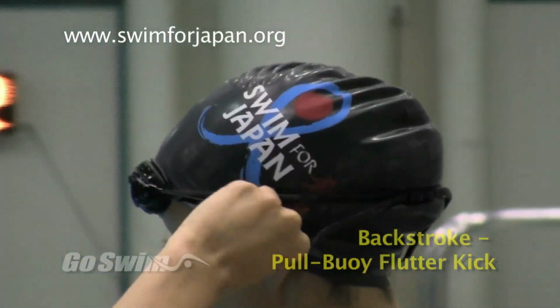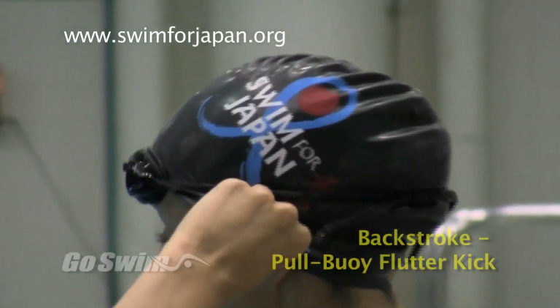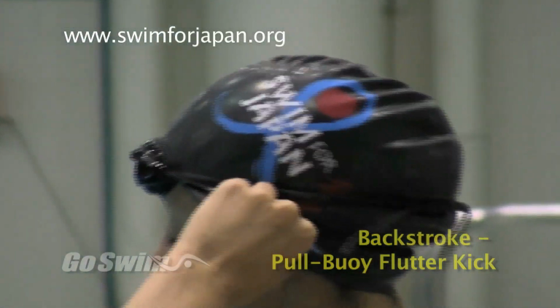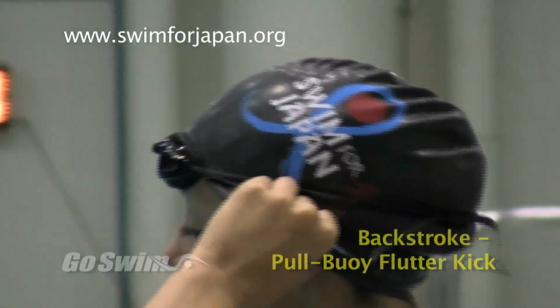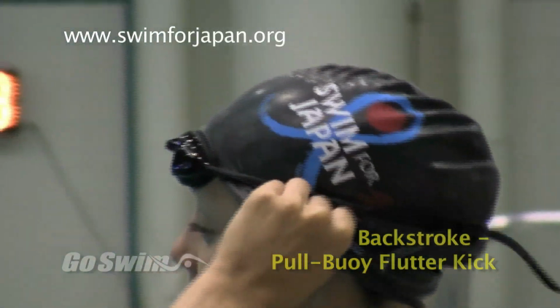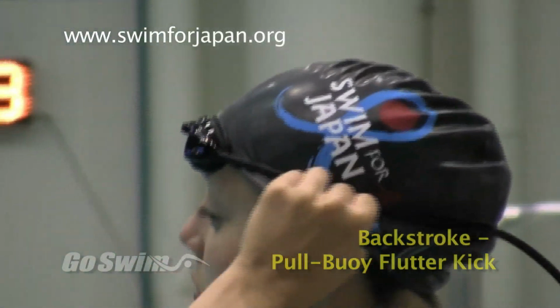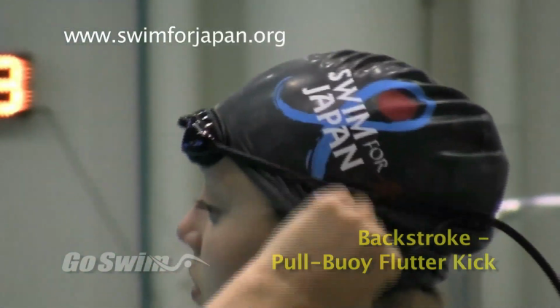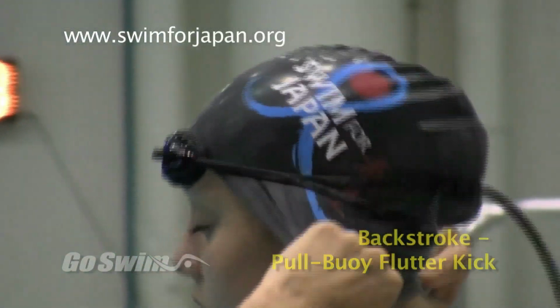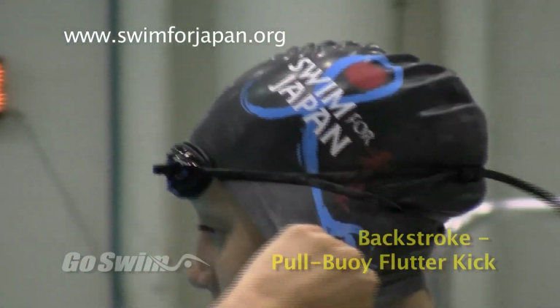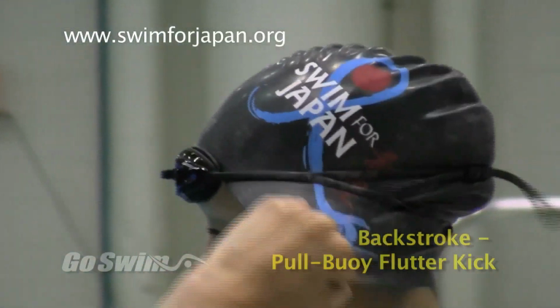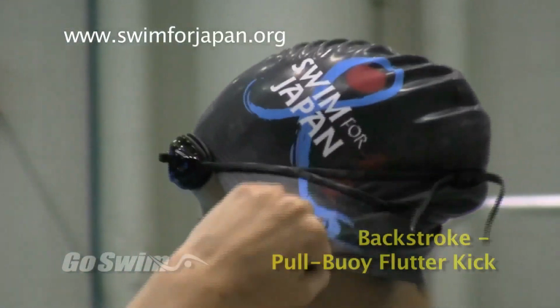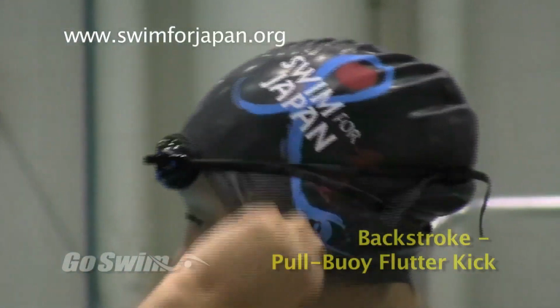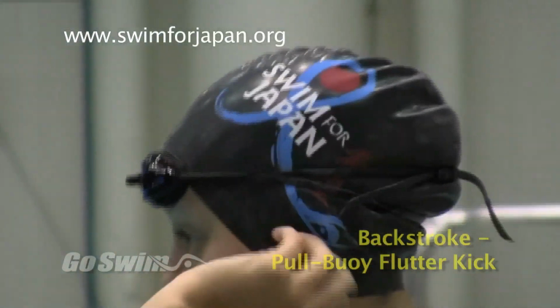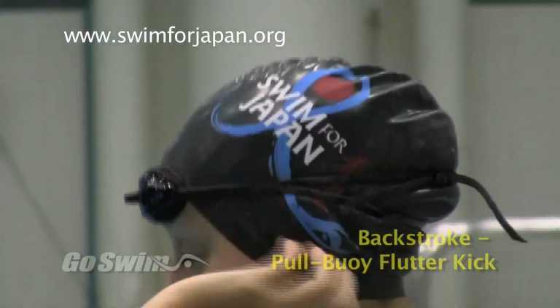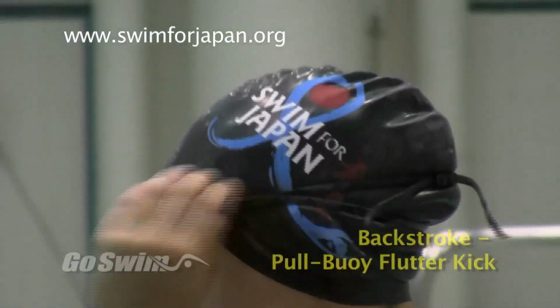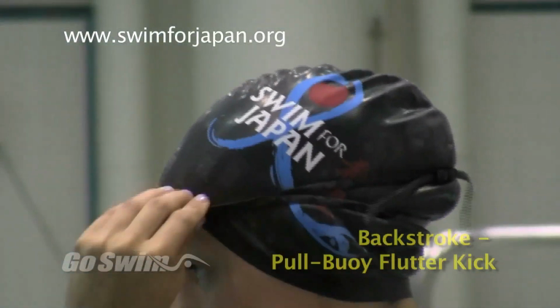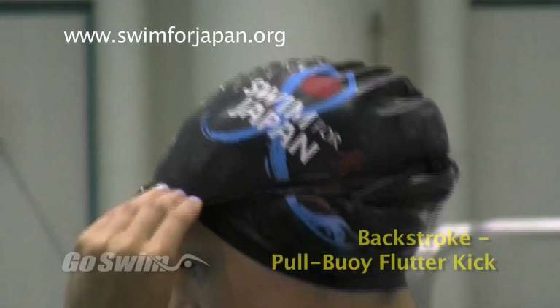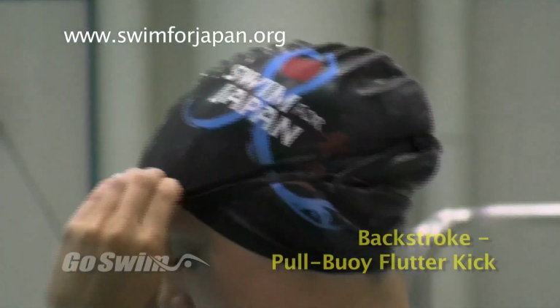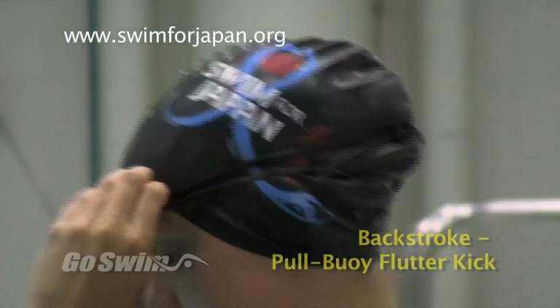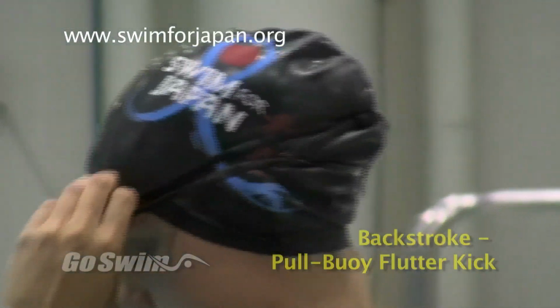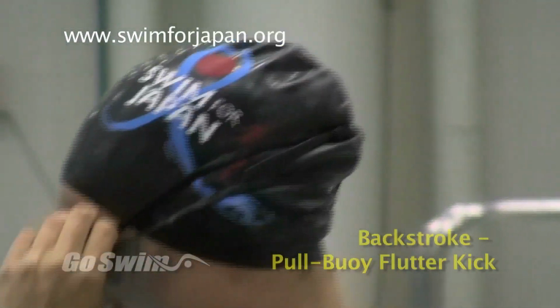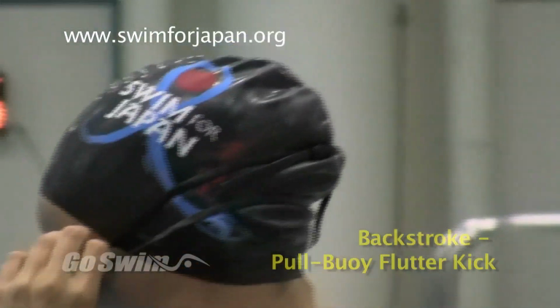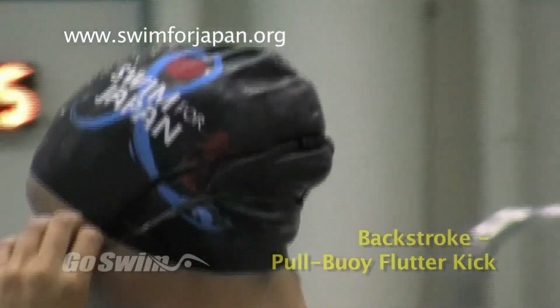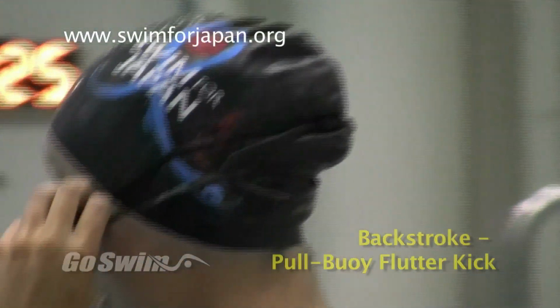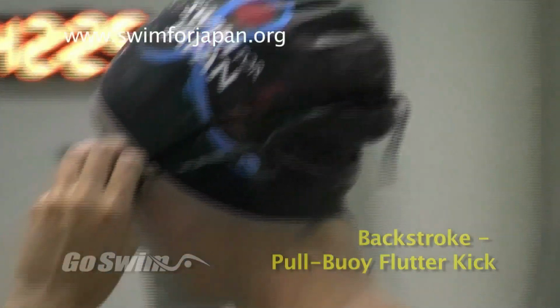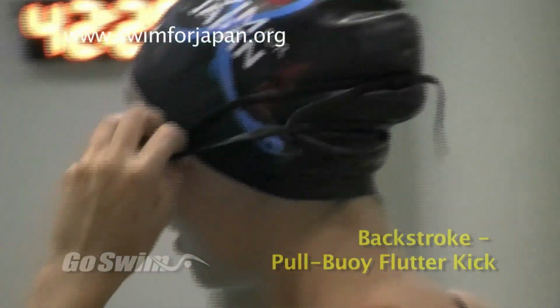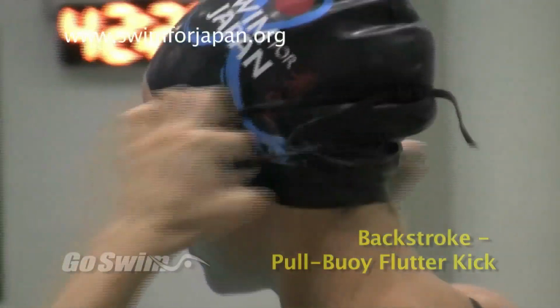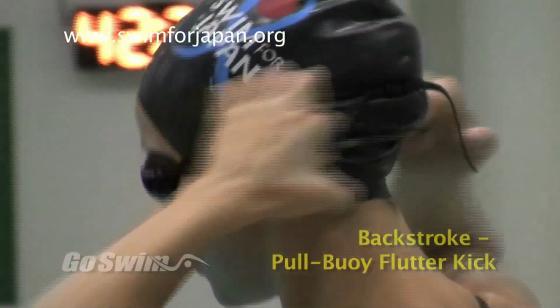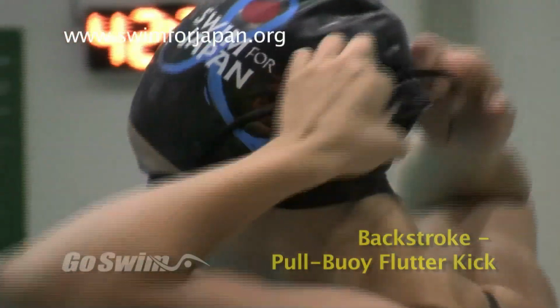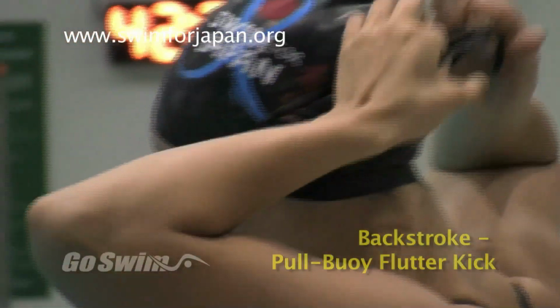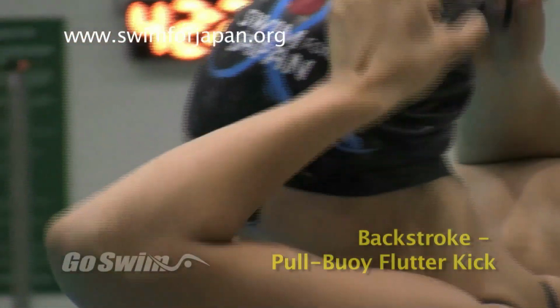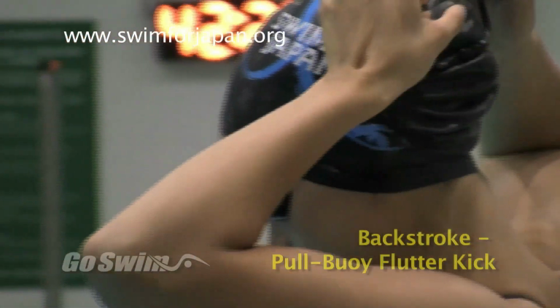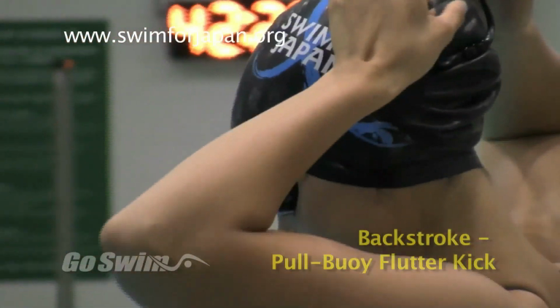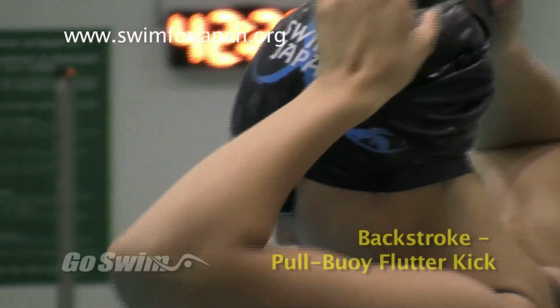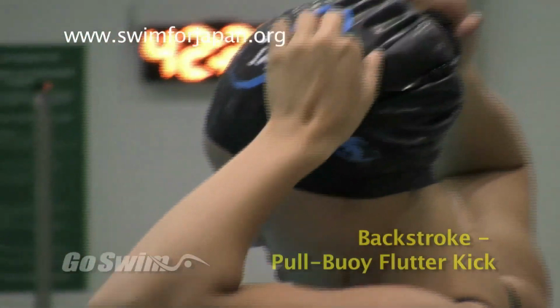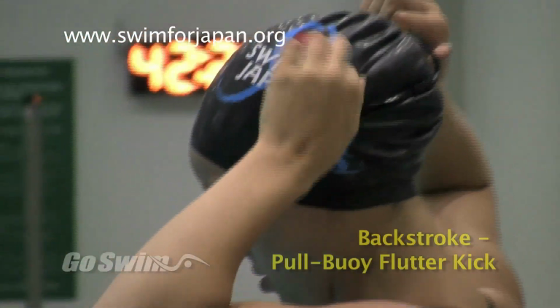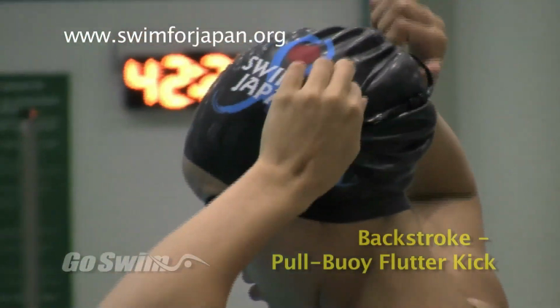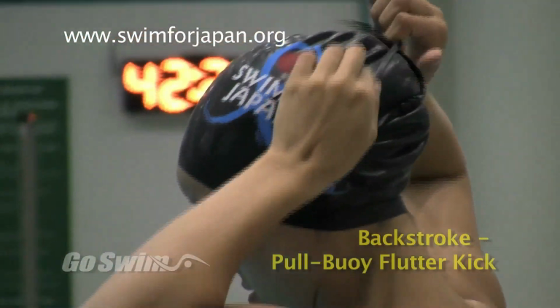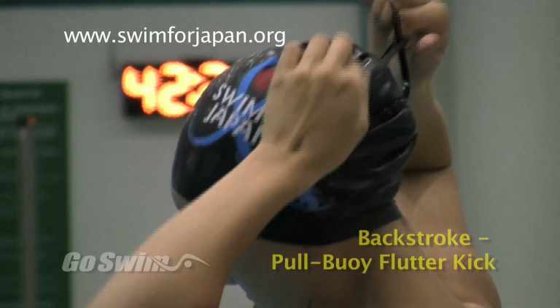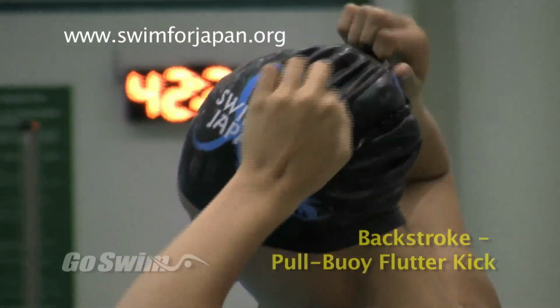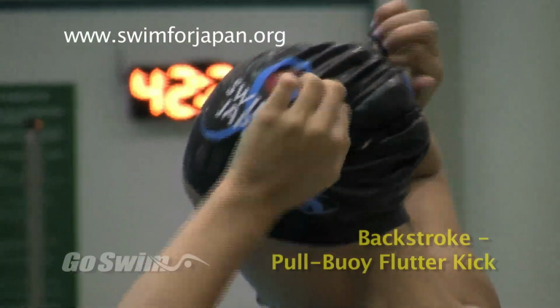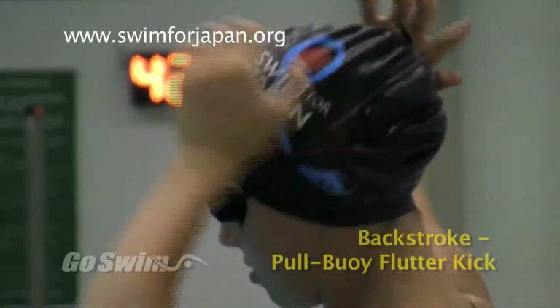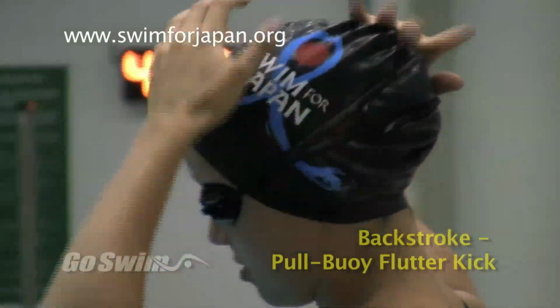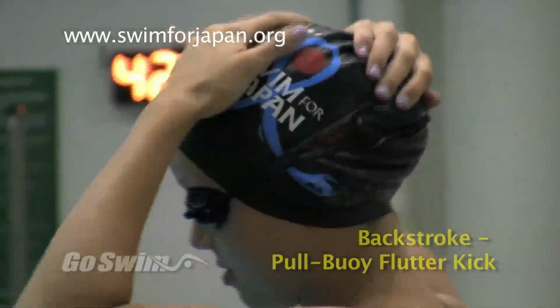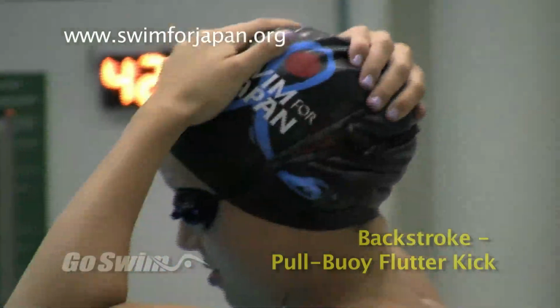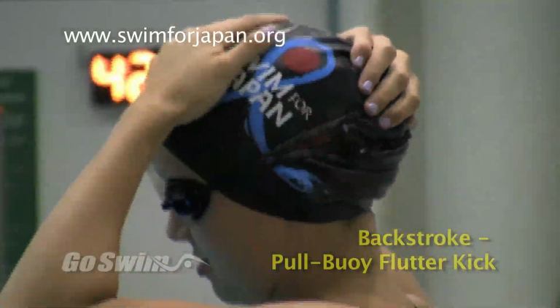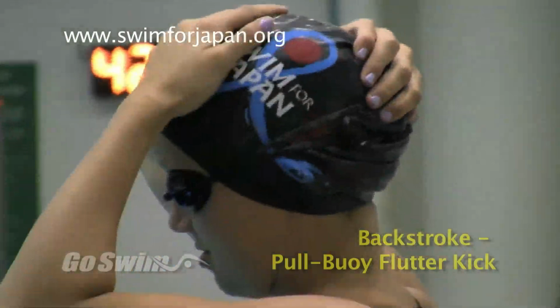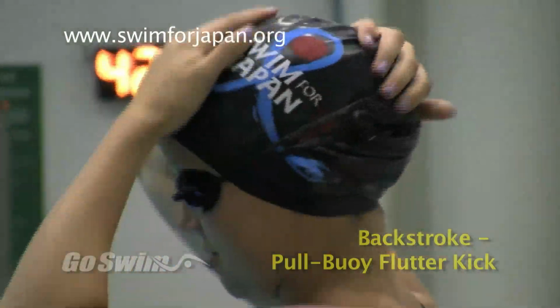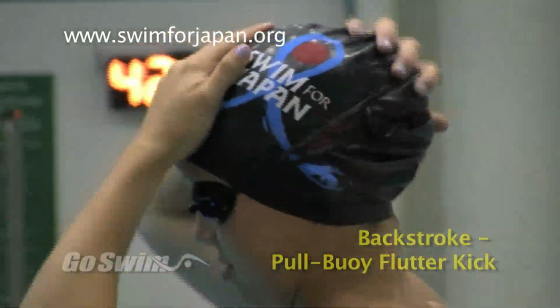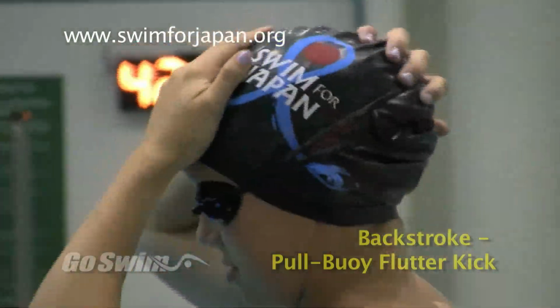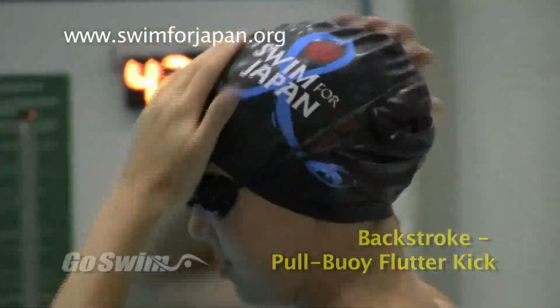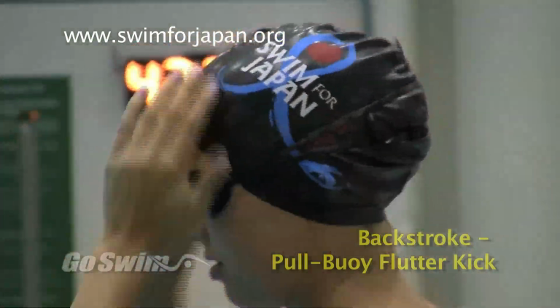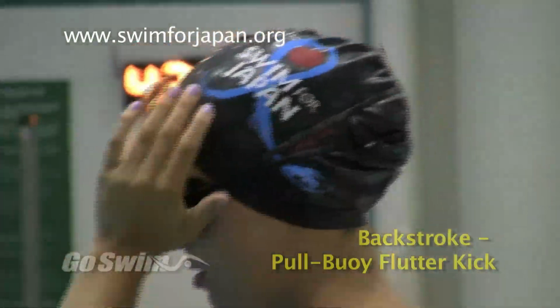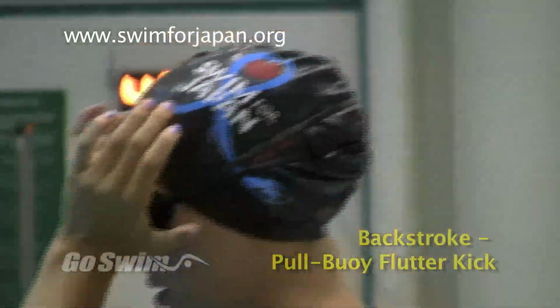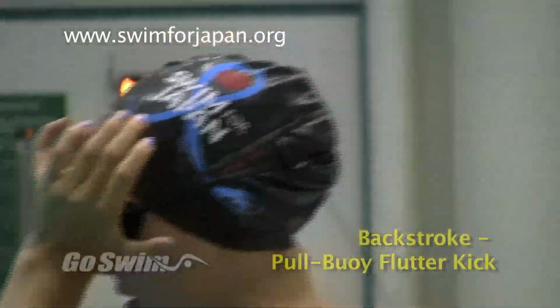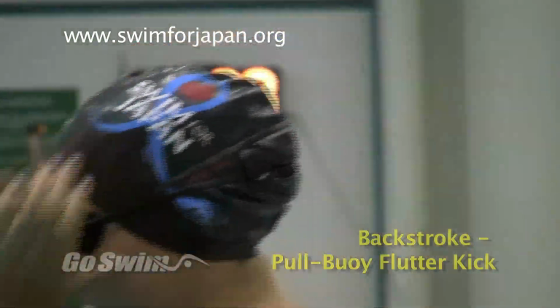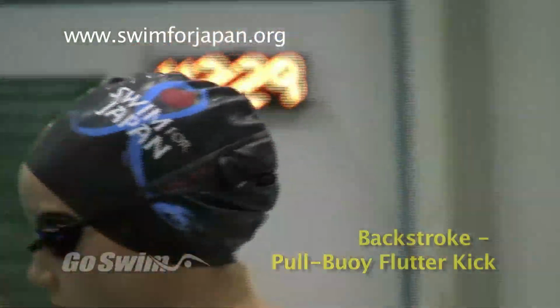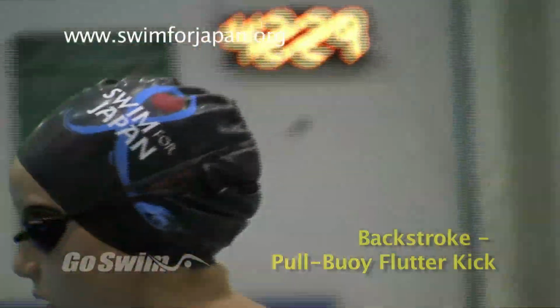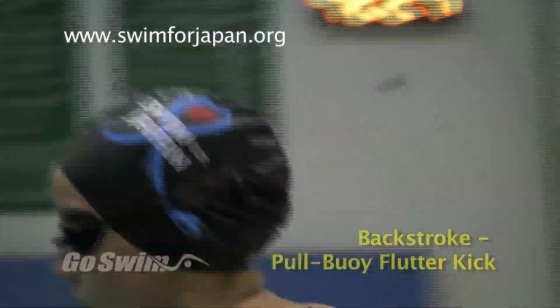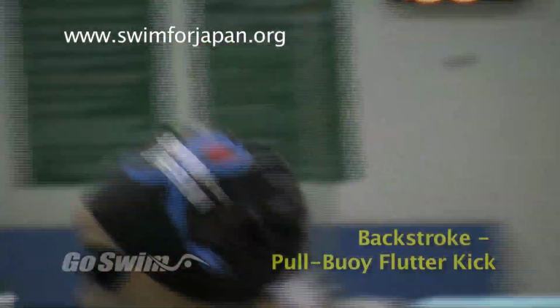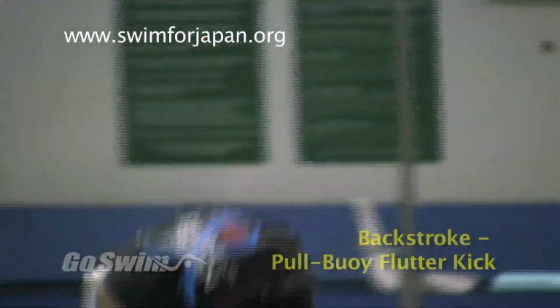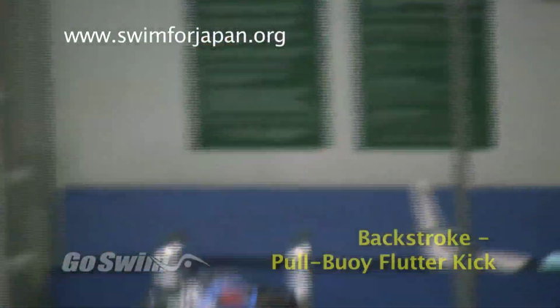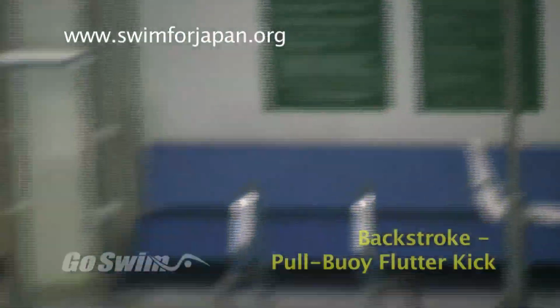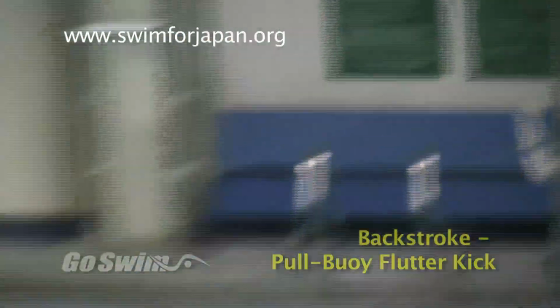This week's drill is brought to you by Swim for Japan. Pick up a cap and help tsunami victims. Go to swimforjapan.org and order yours.